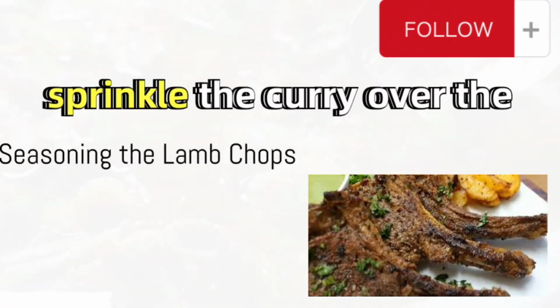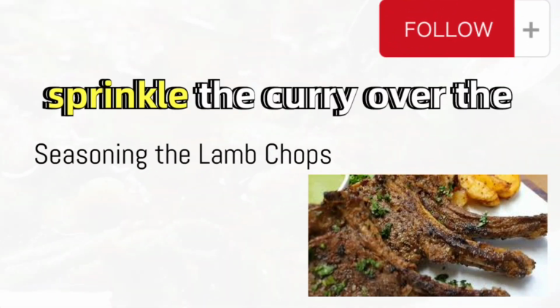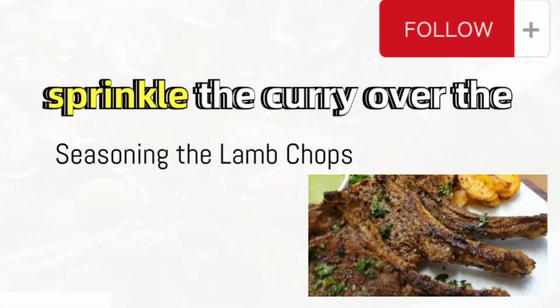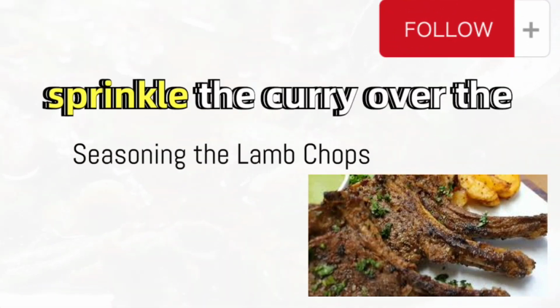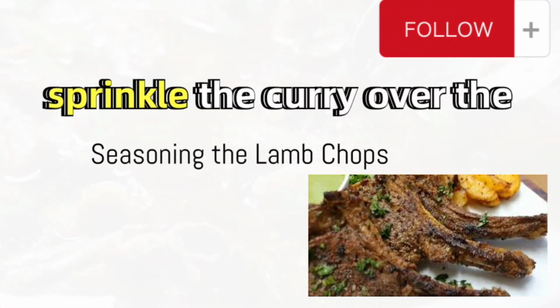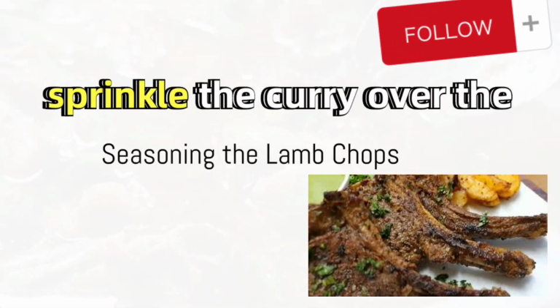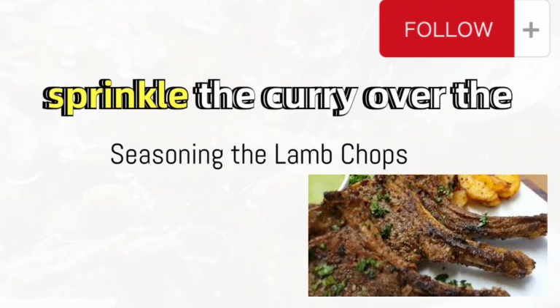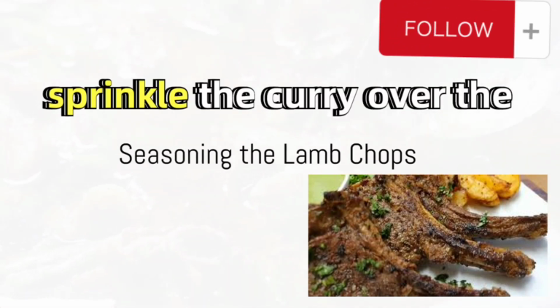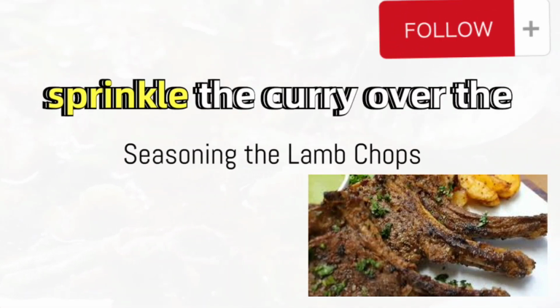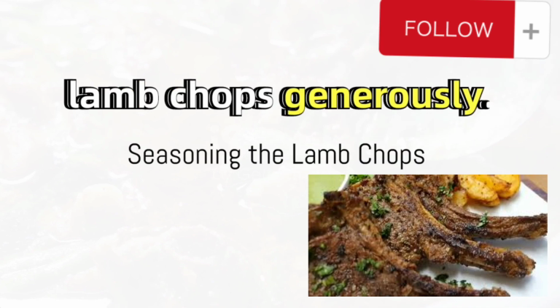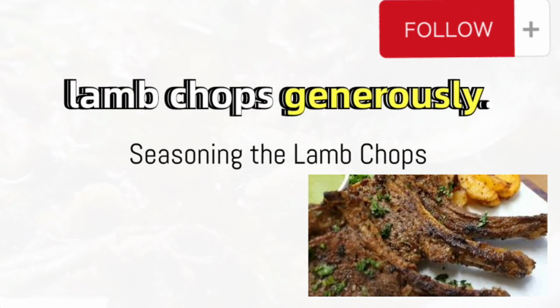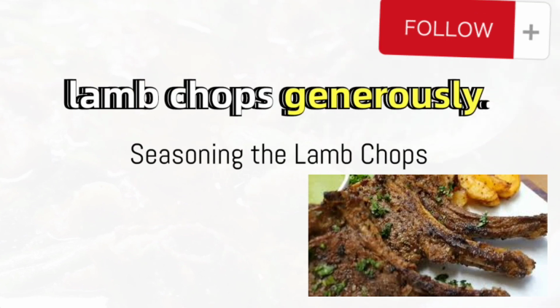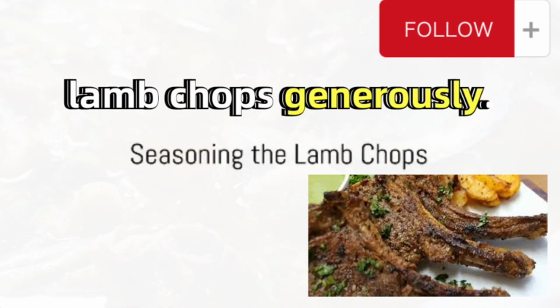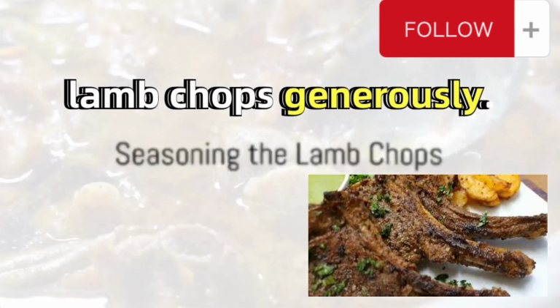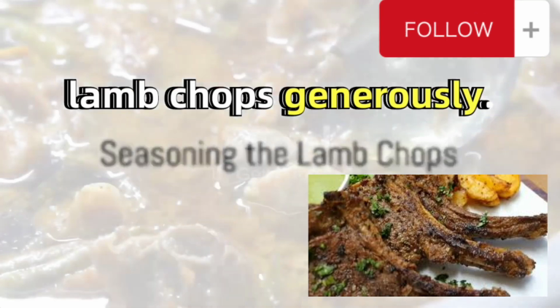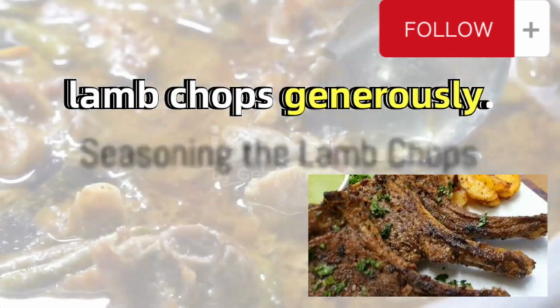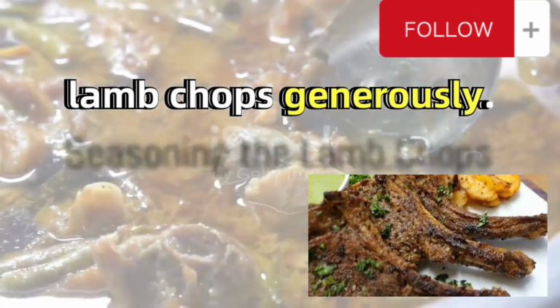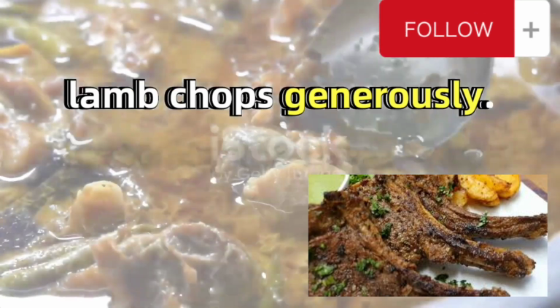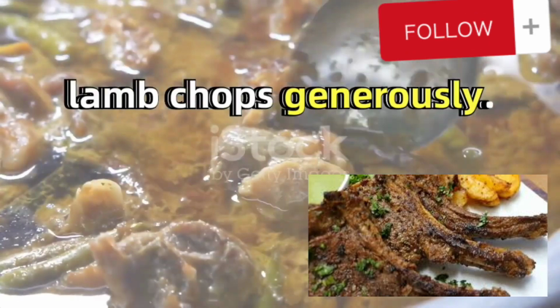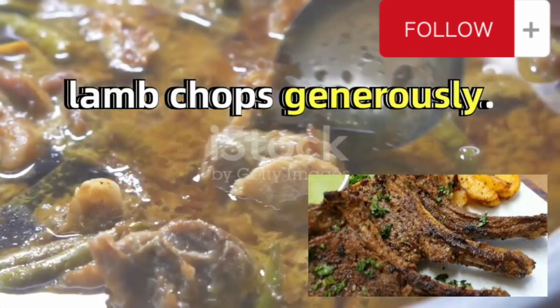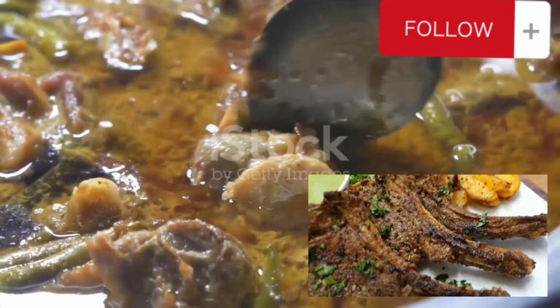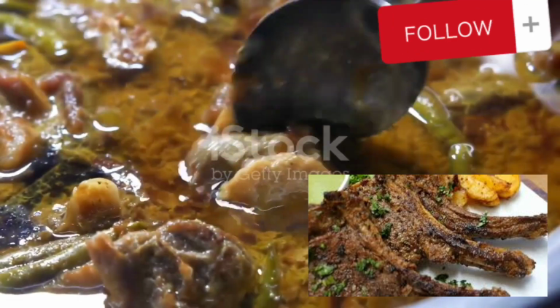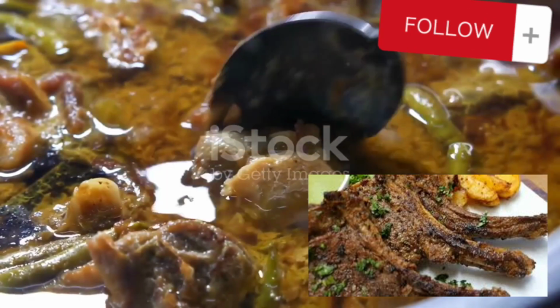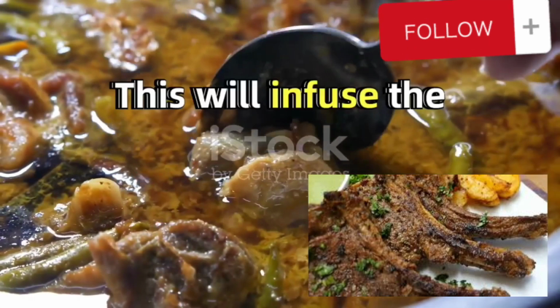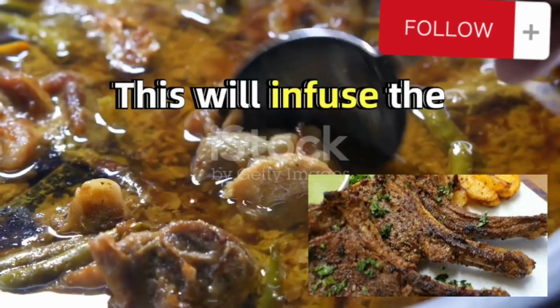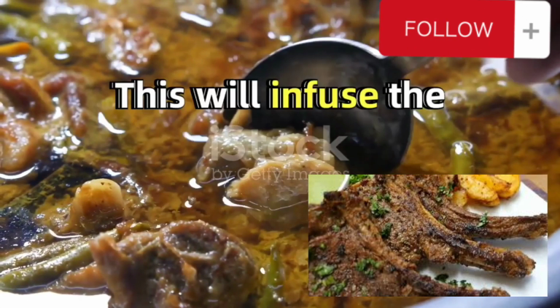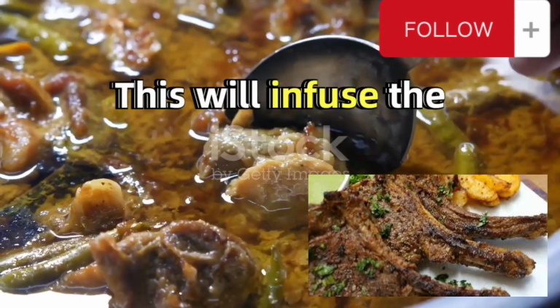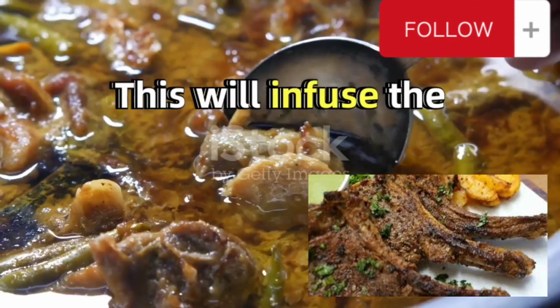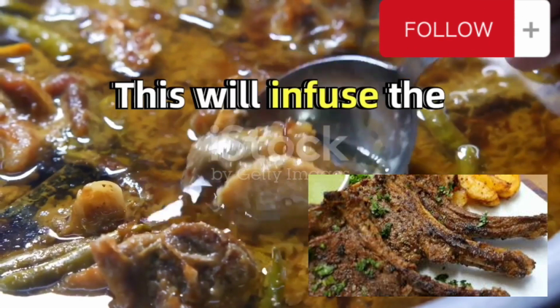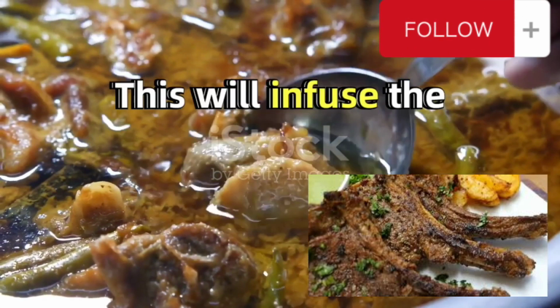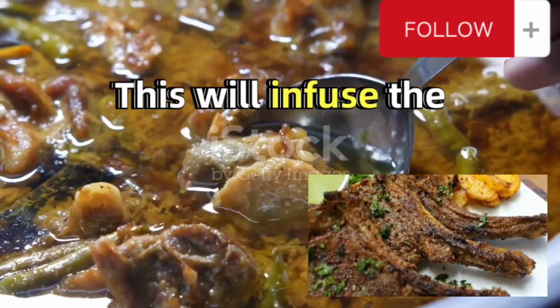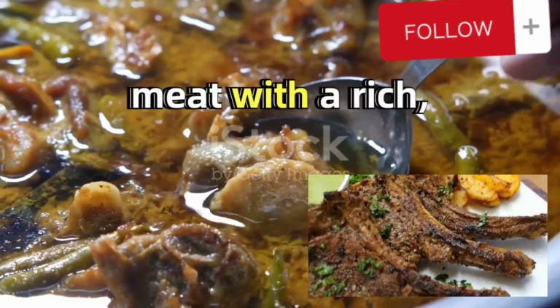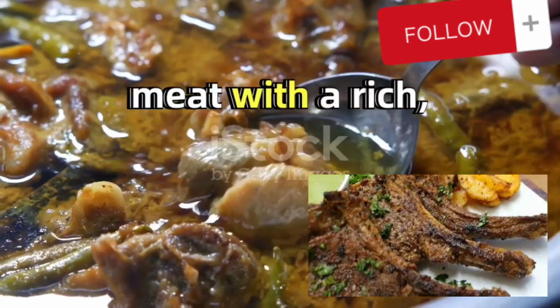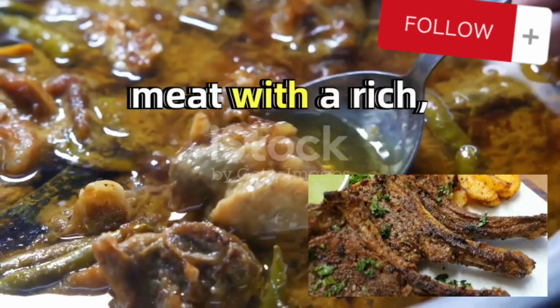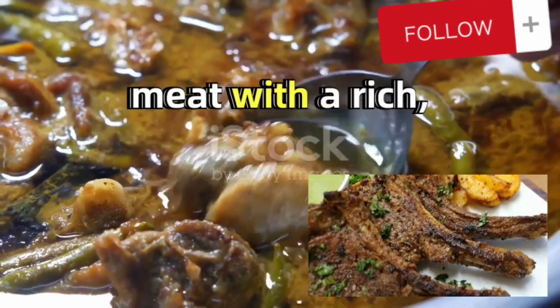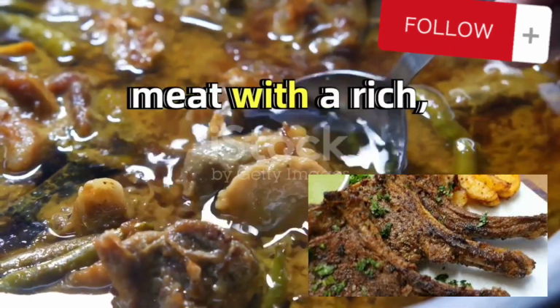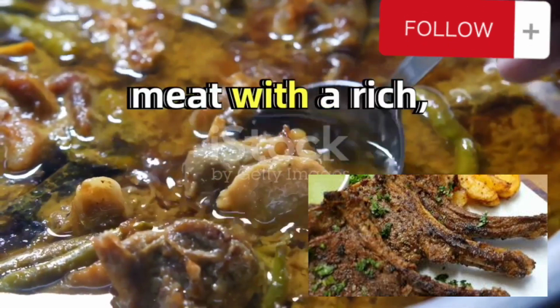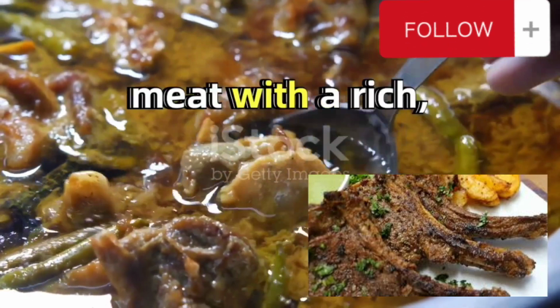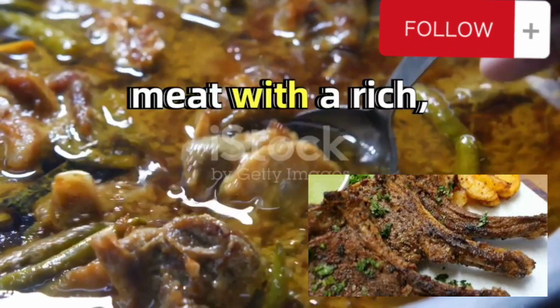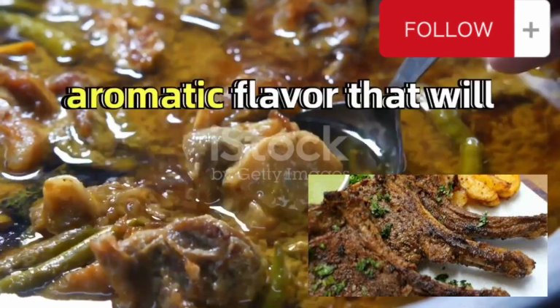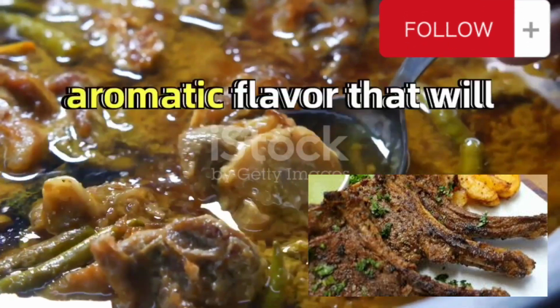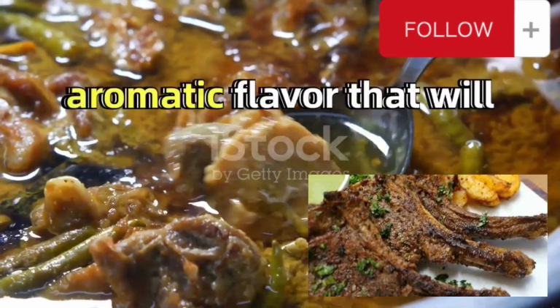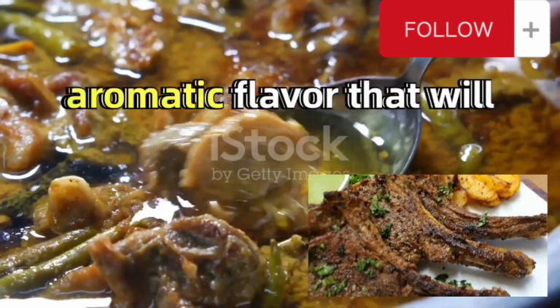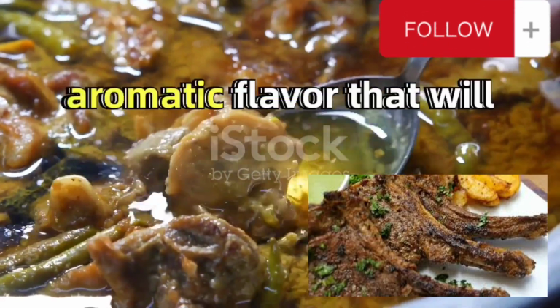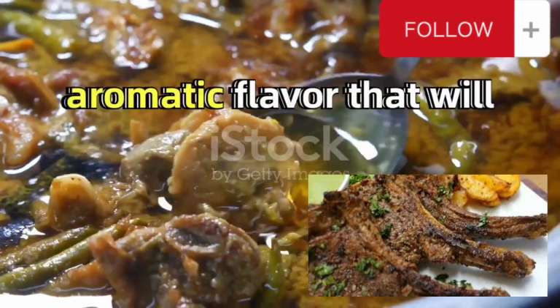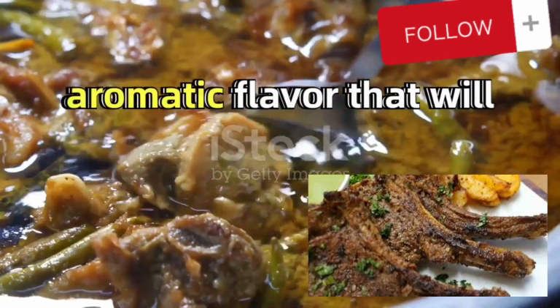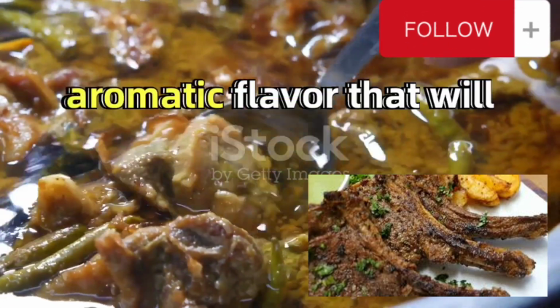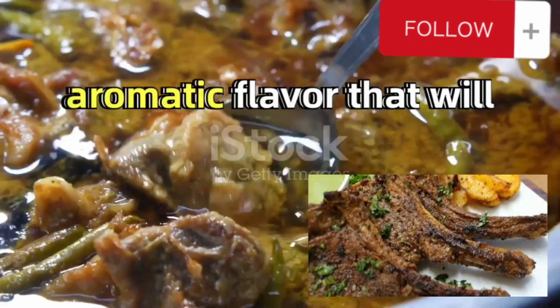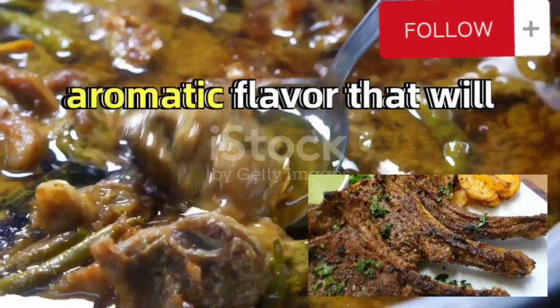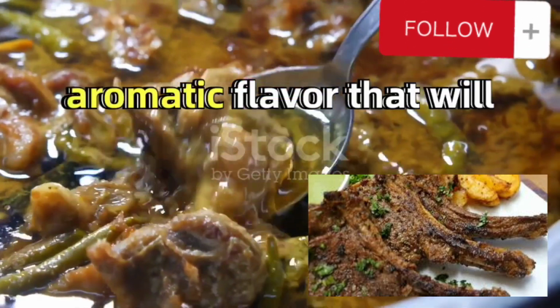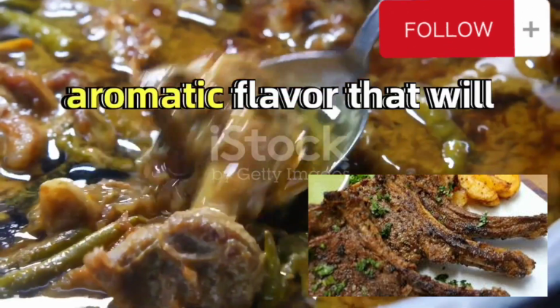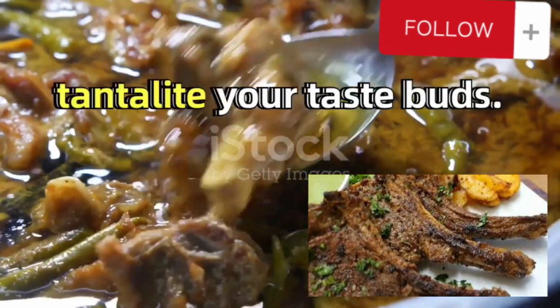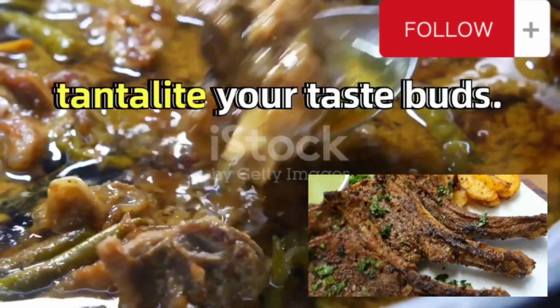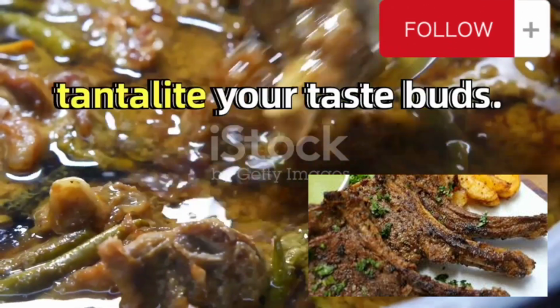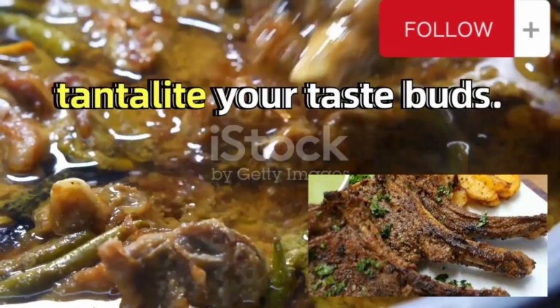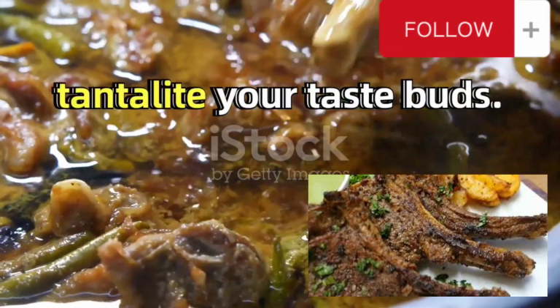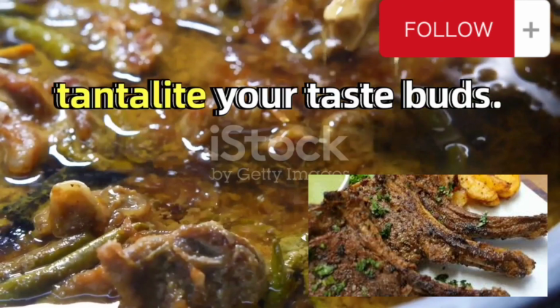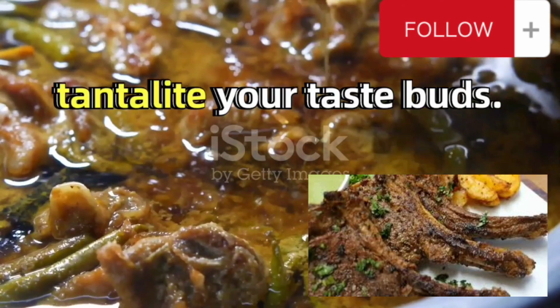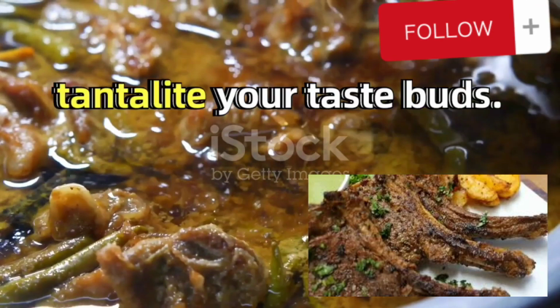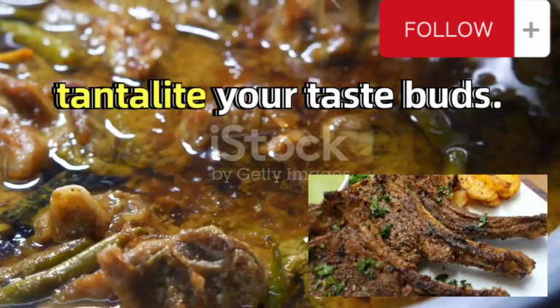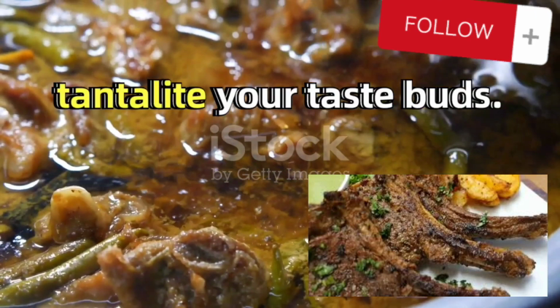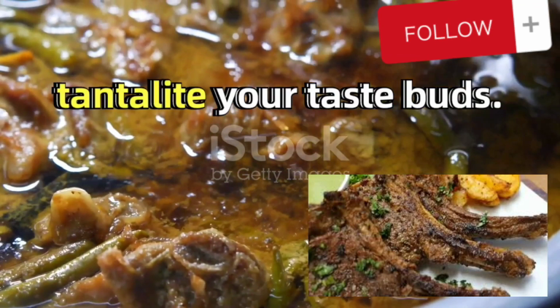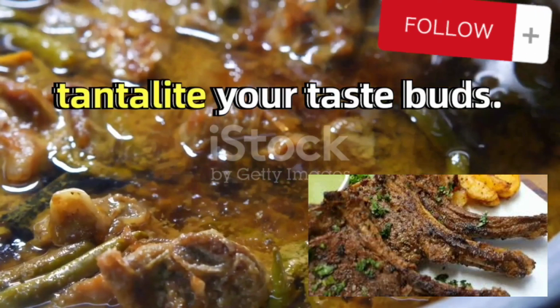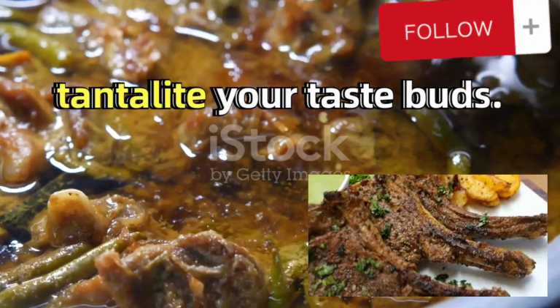To kick things off, sprinkle the curry over the lamb chops generously. This will infuse the meat with a rich, aromatic flavor that will tantalize your taste buds.